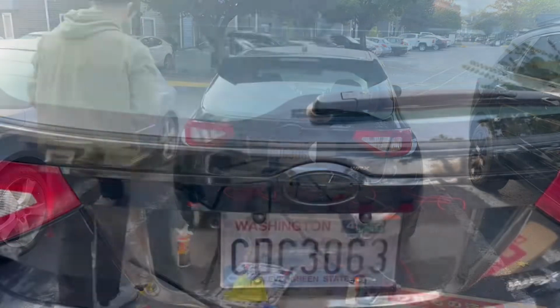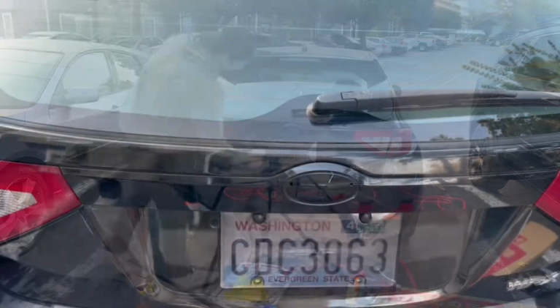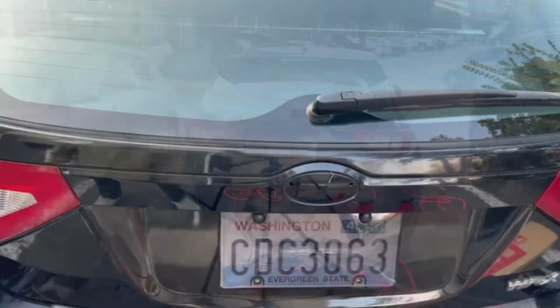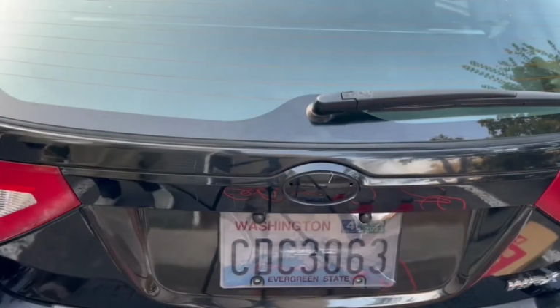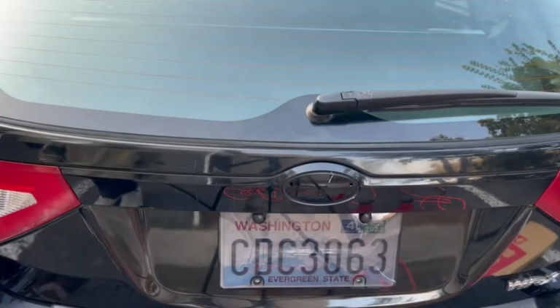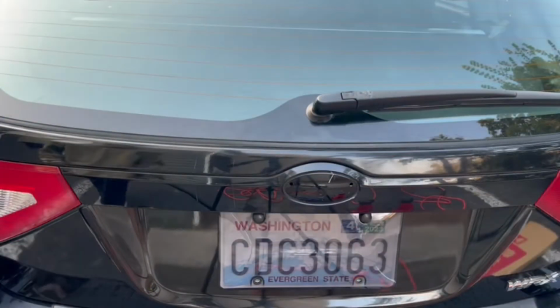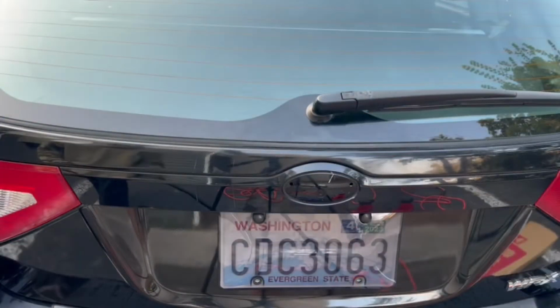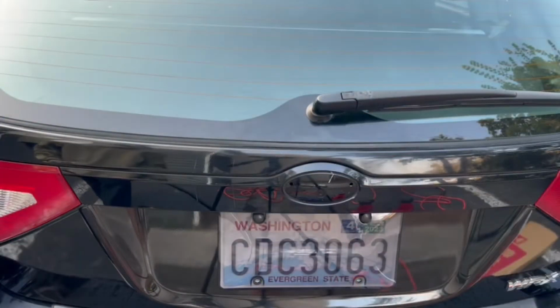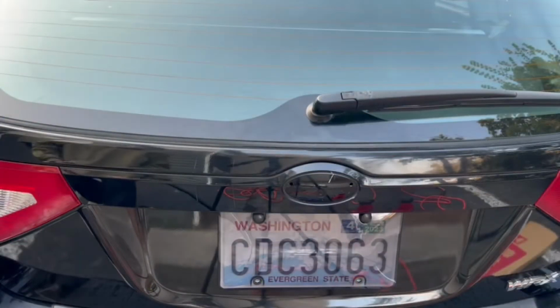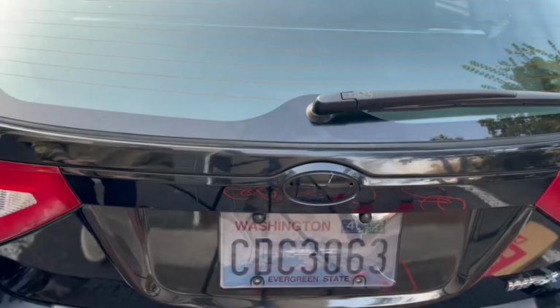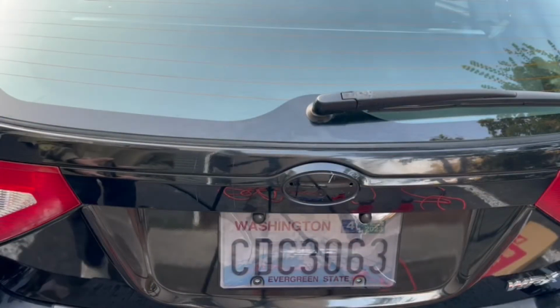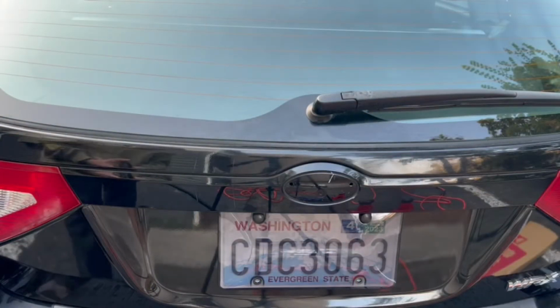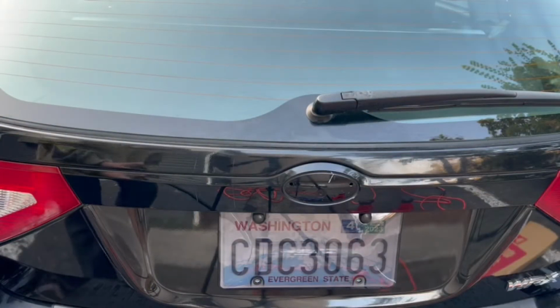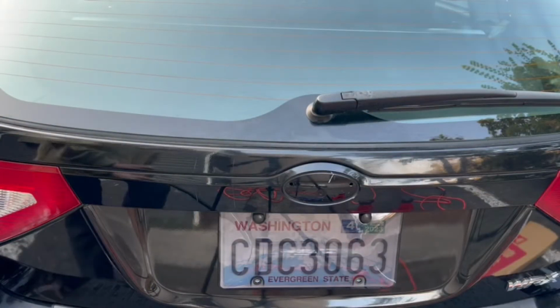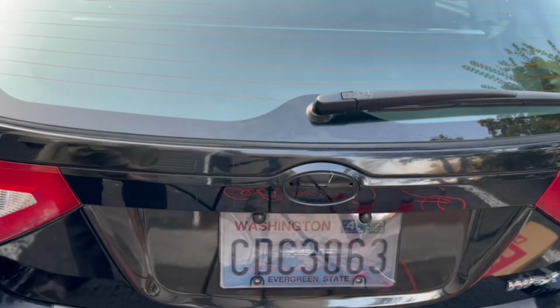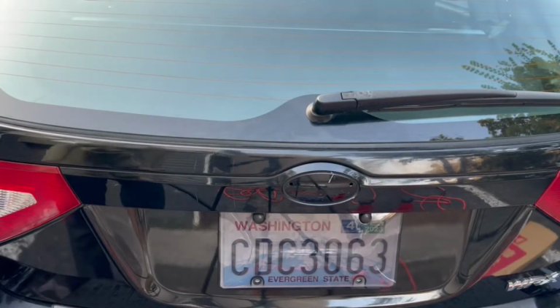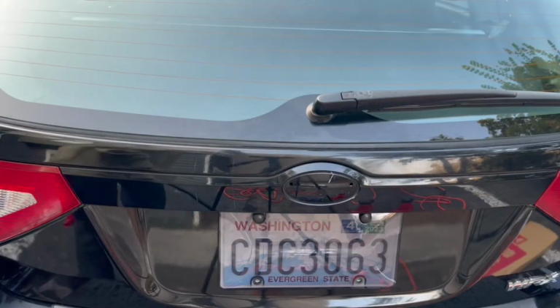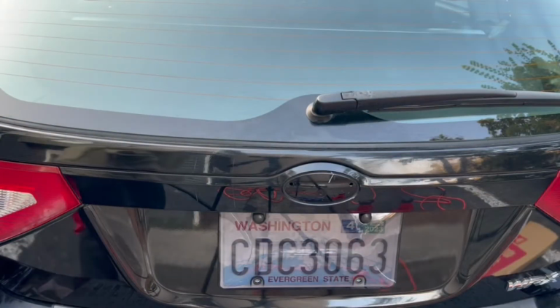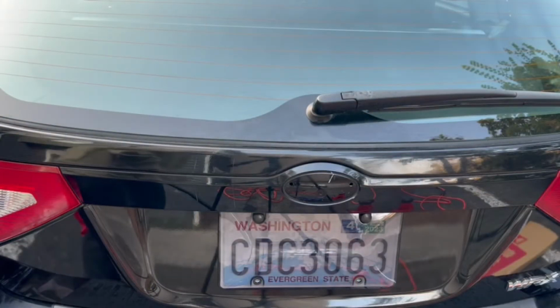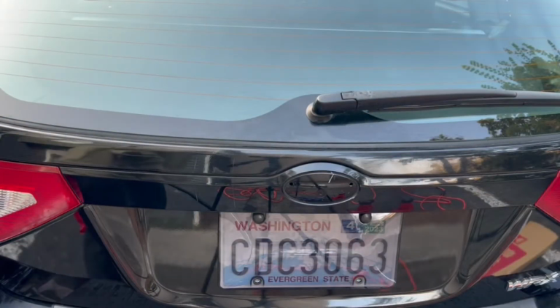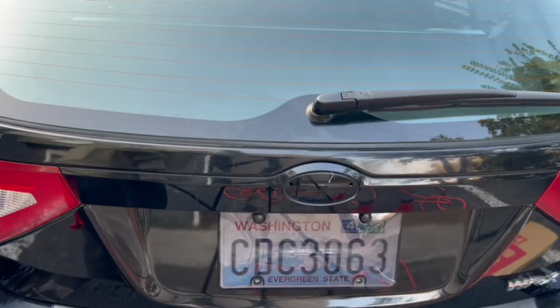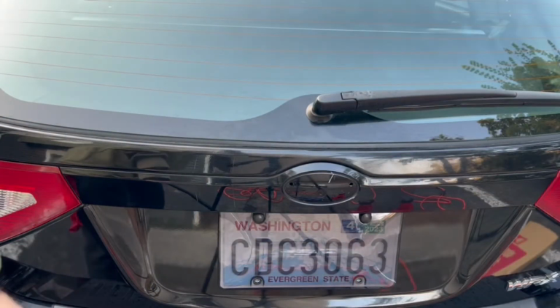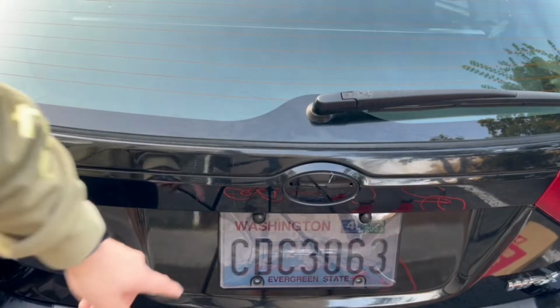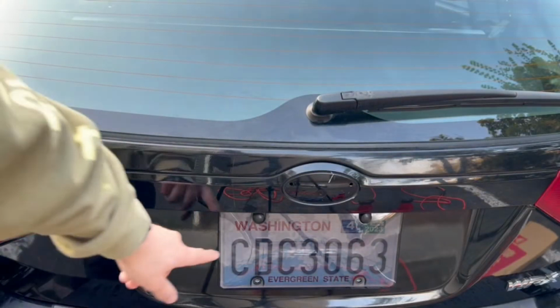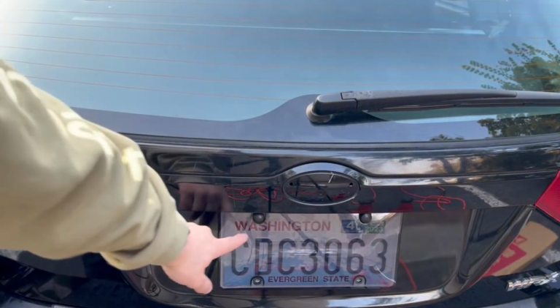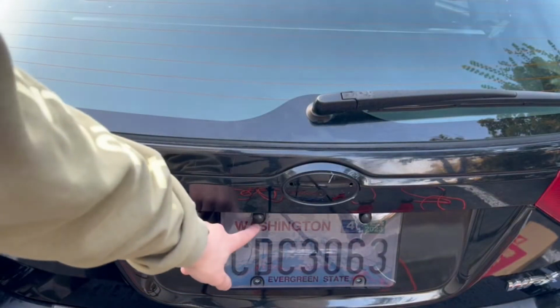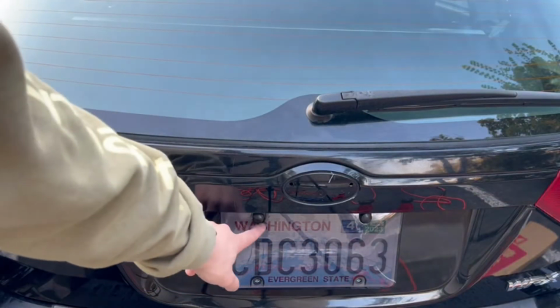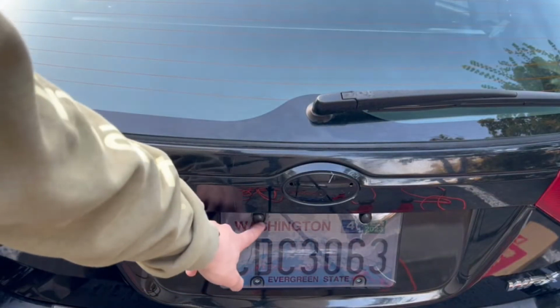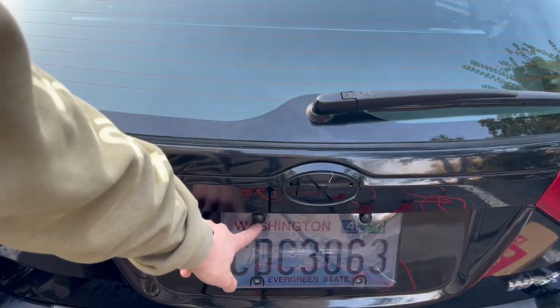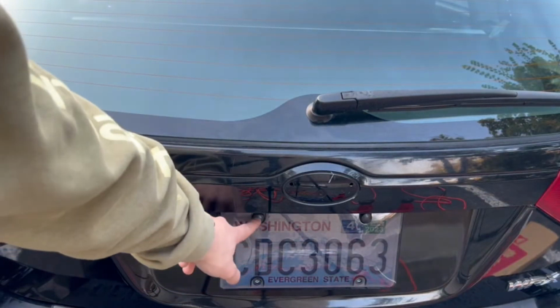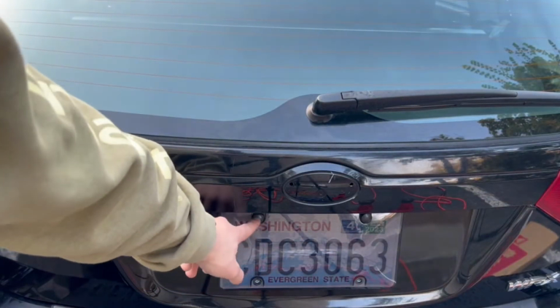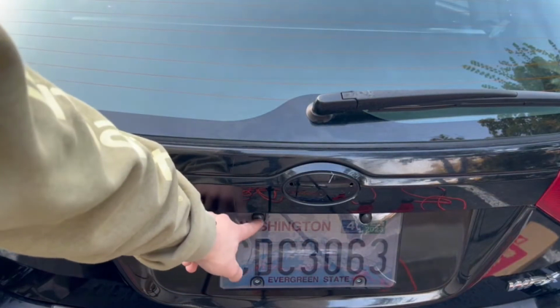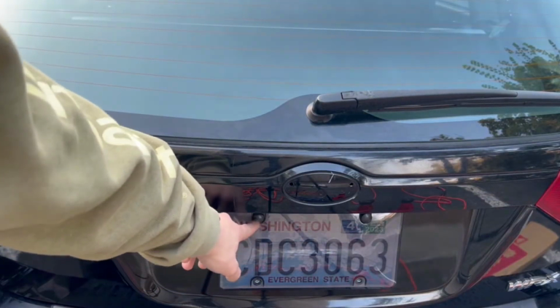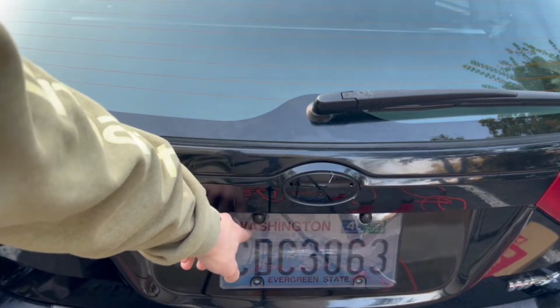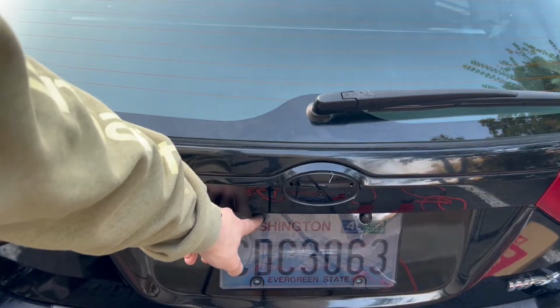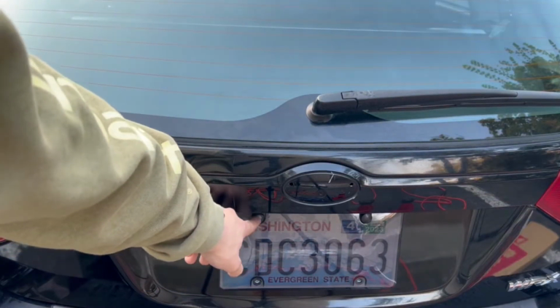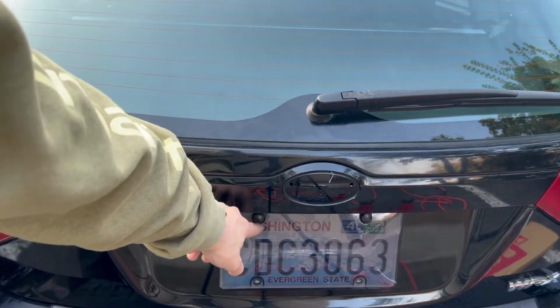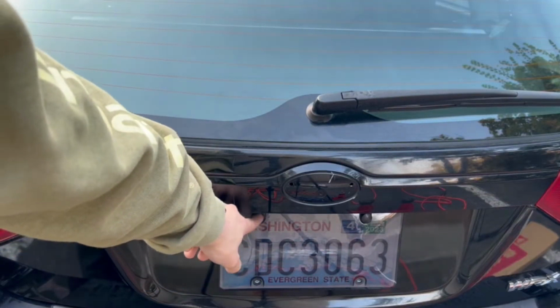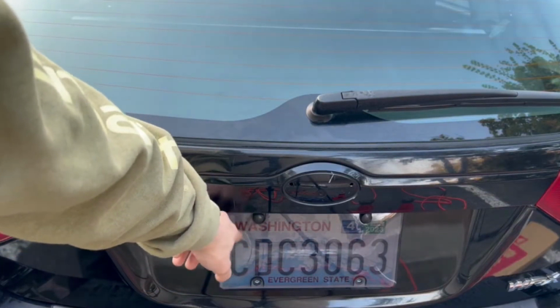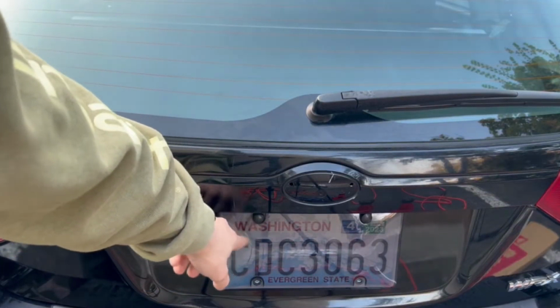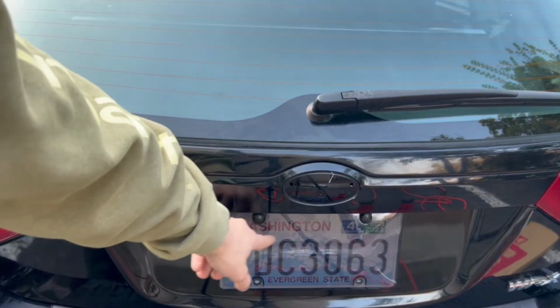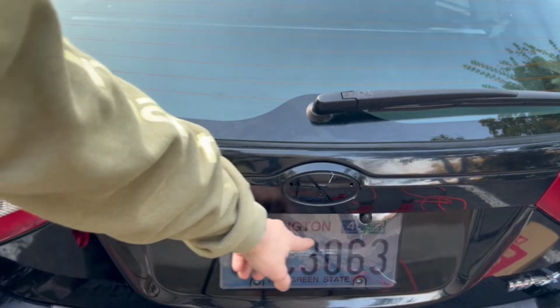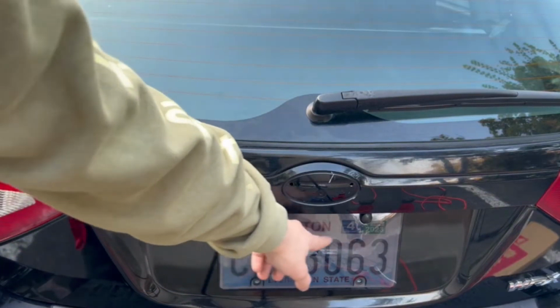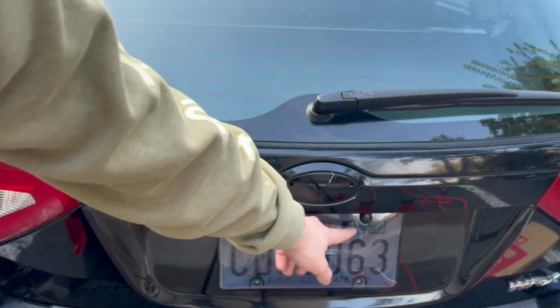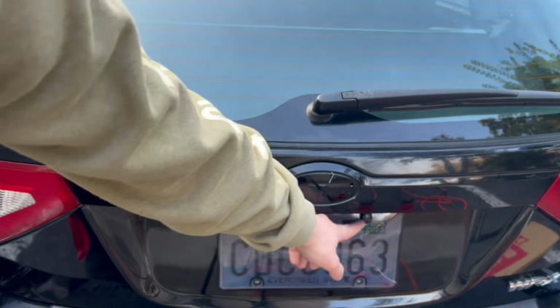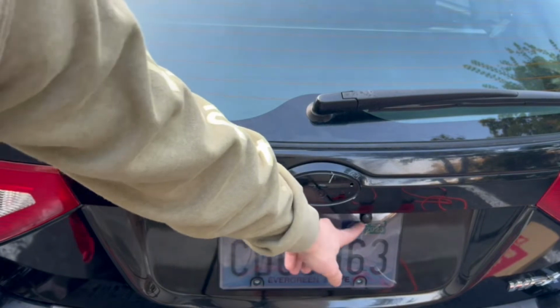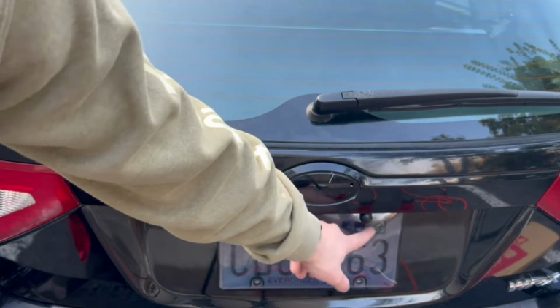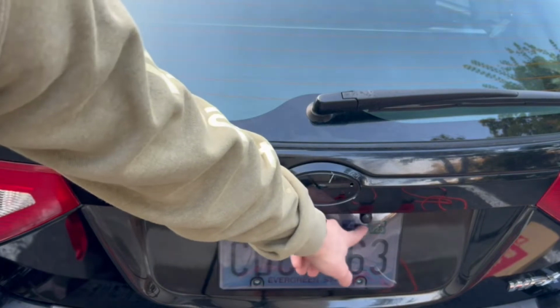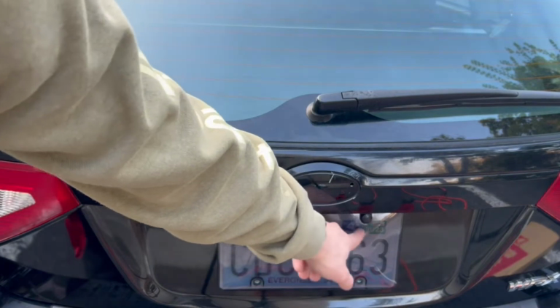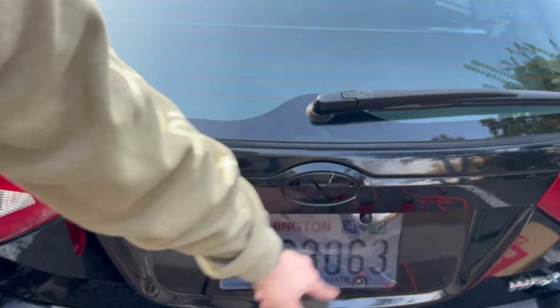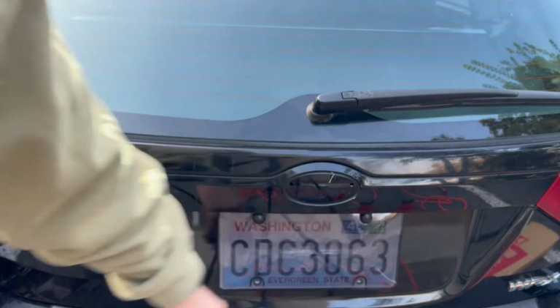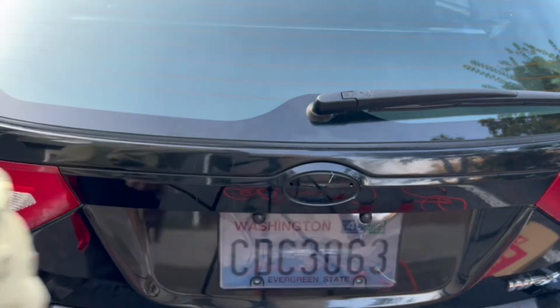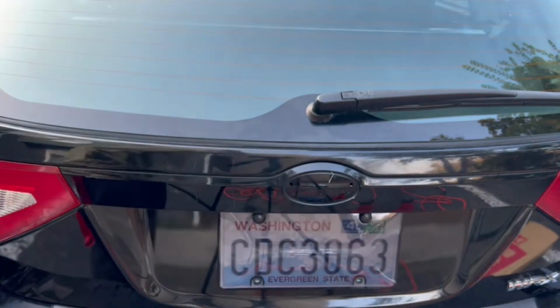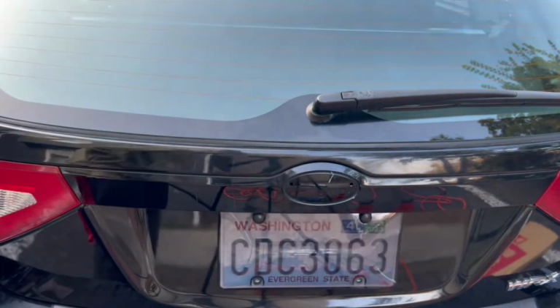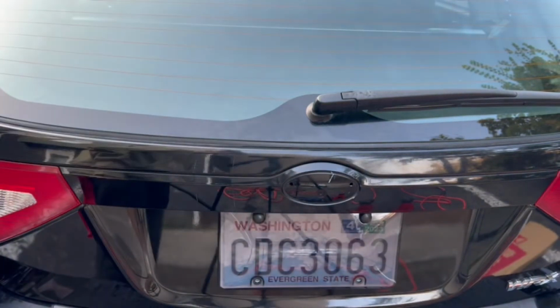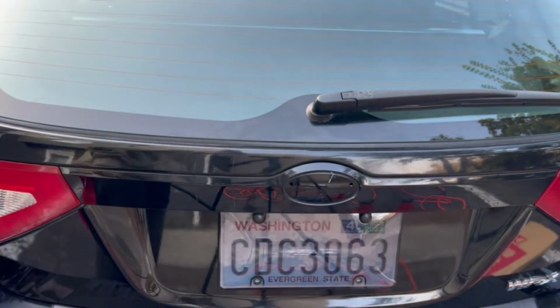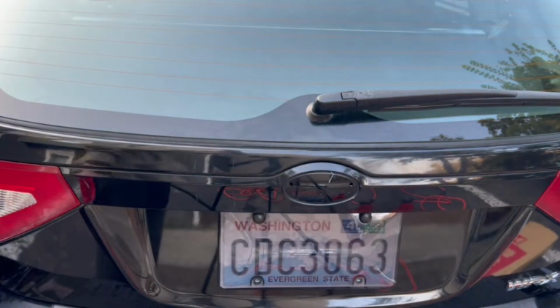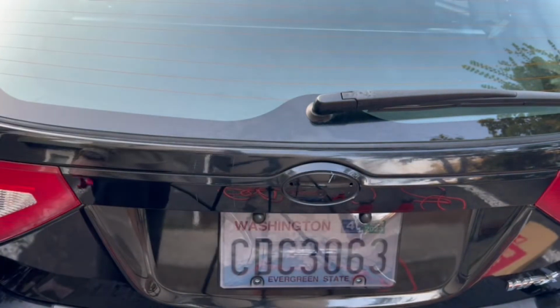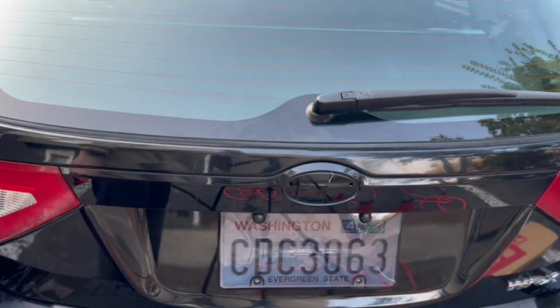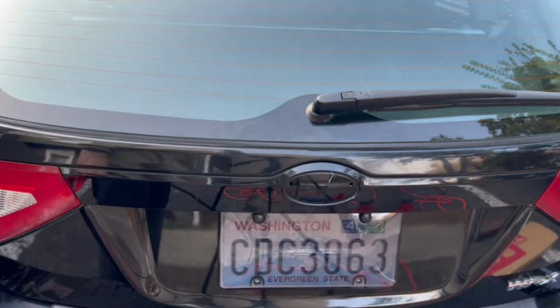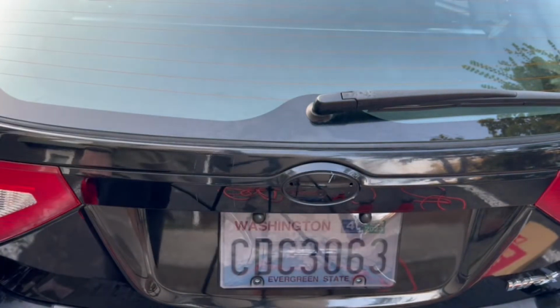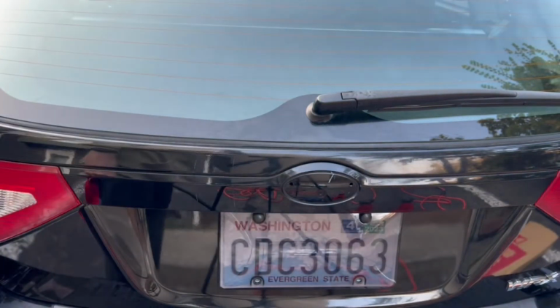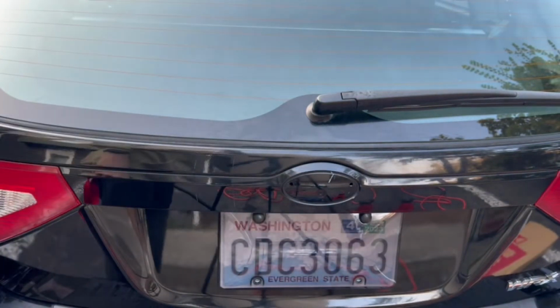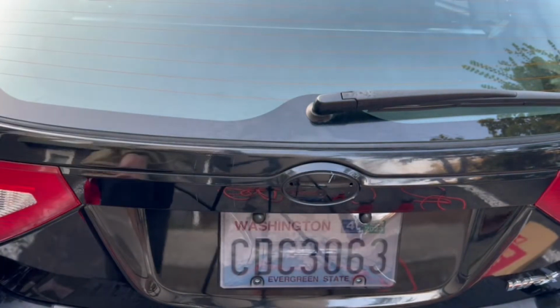All right, so we got the license plate cover on pretty easy. They got these little tabs up here to hide the bolts a little bit. So that doesn't look too bad.